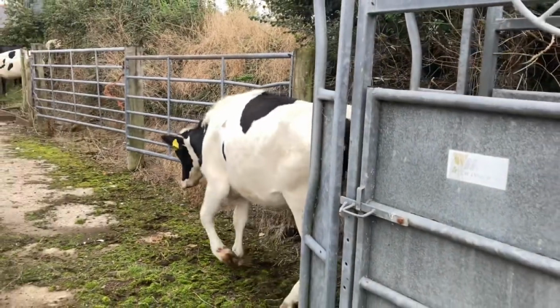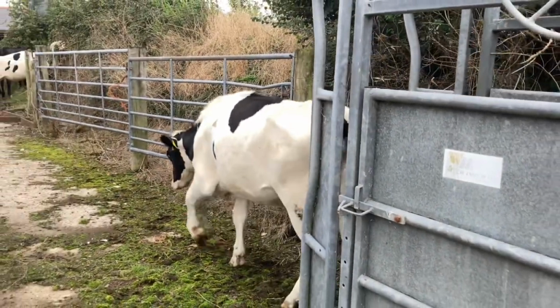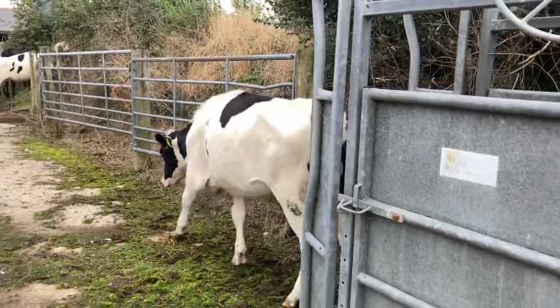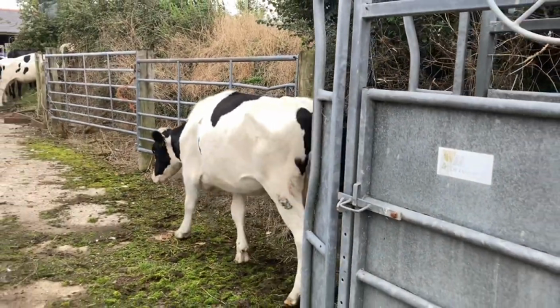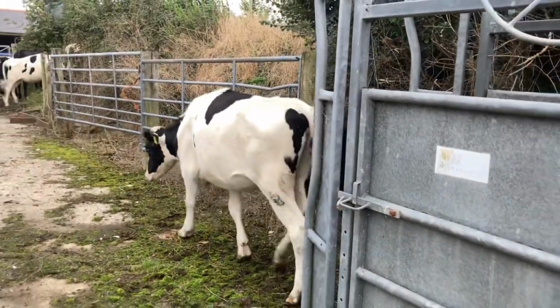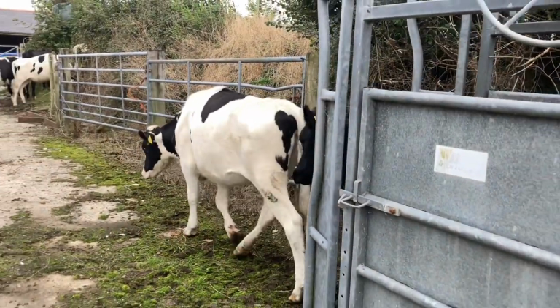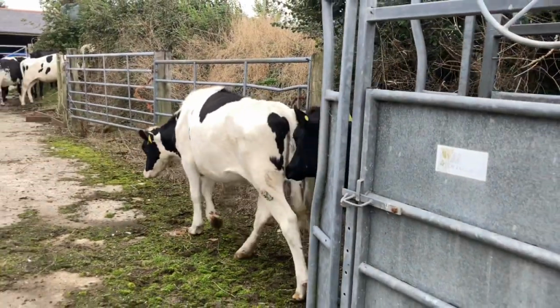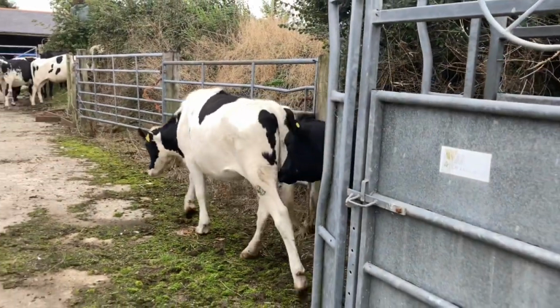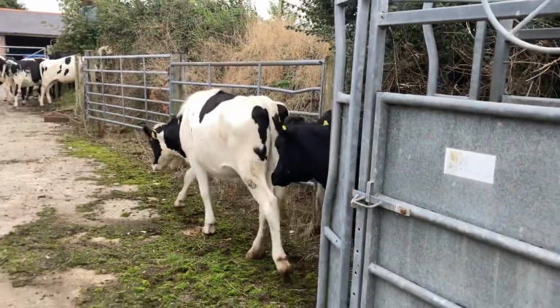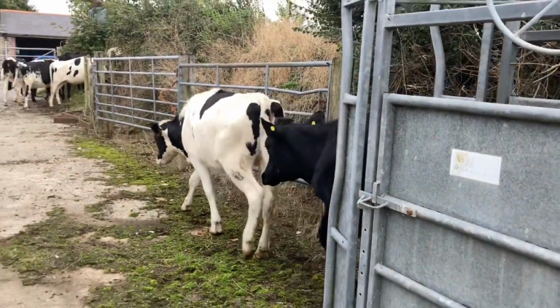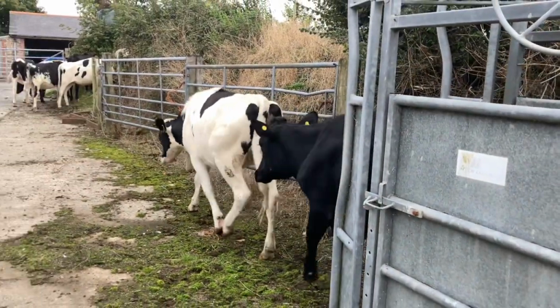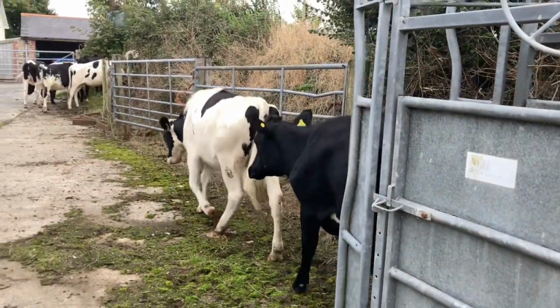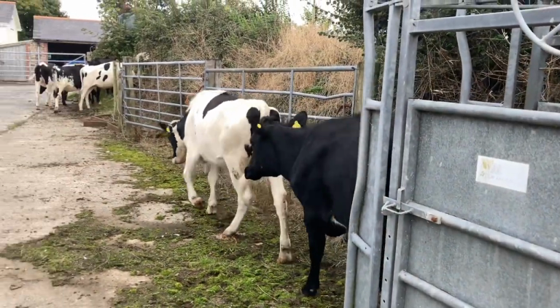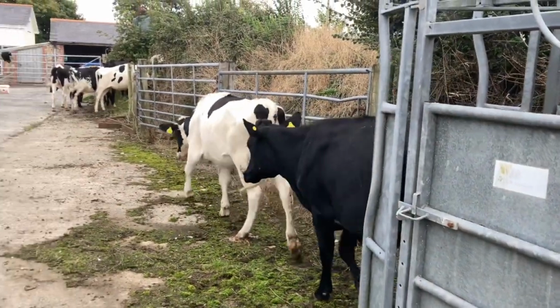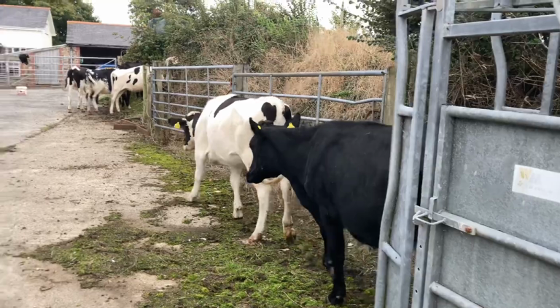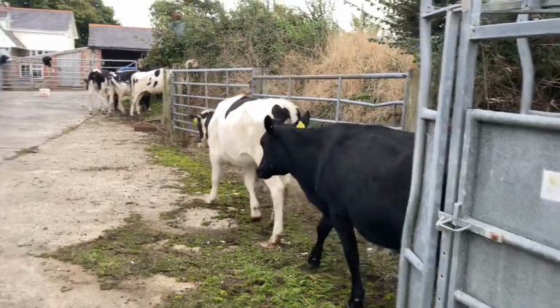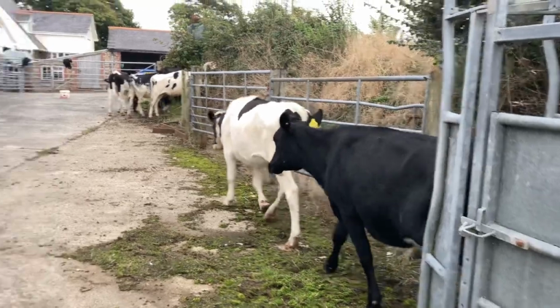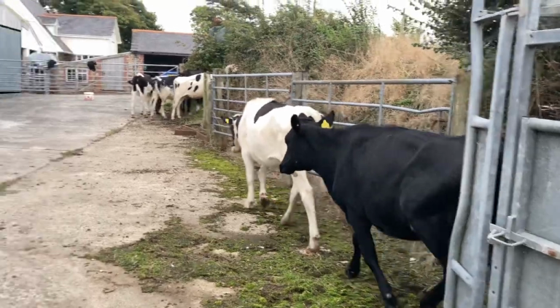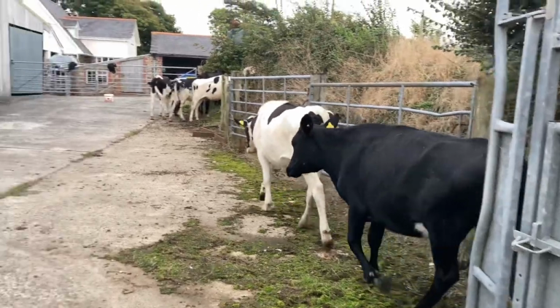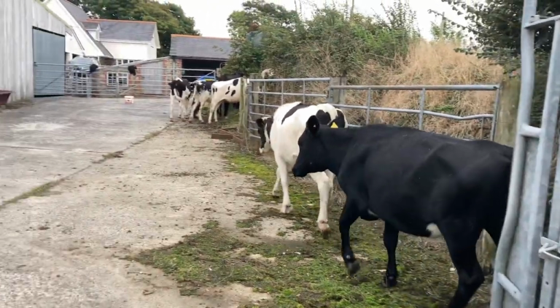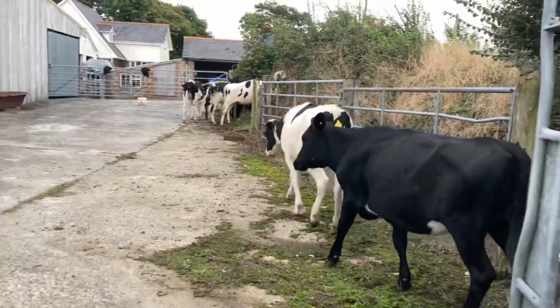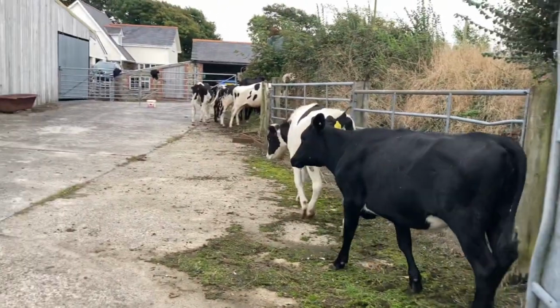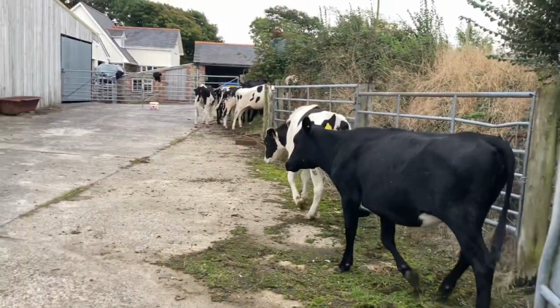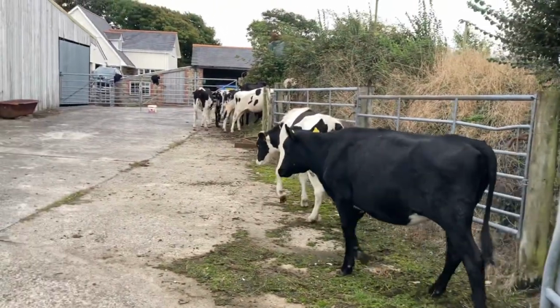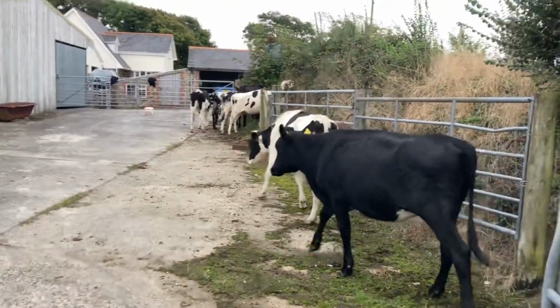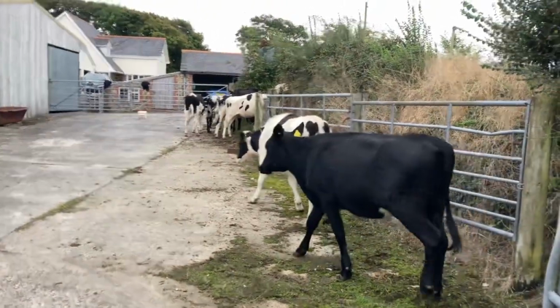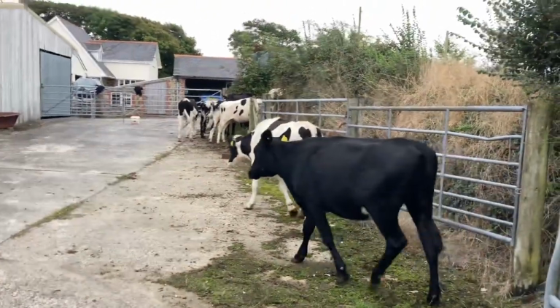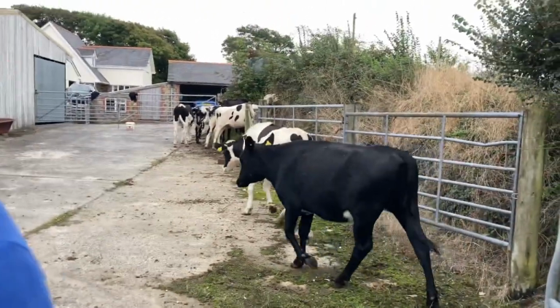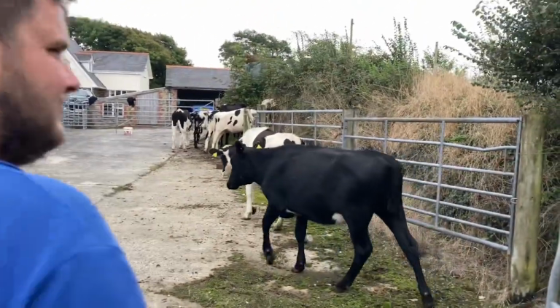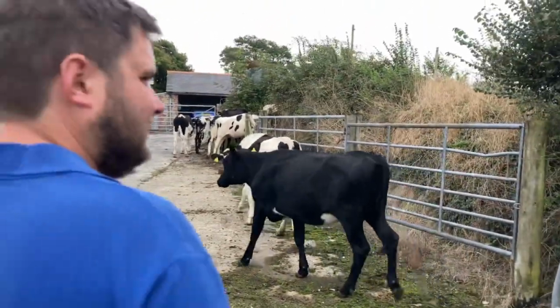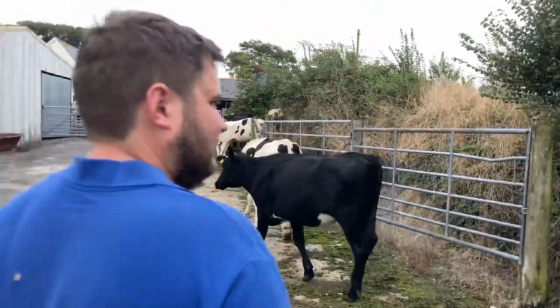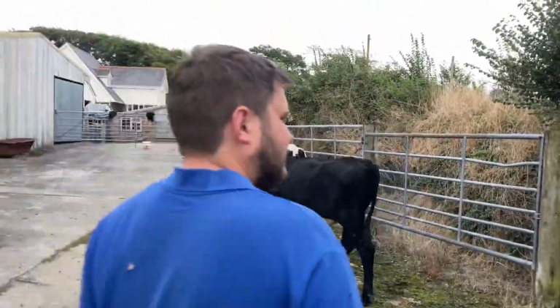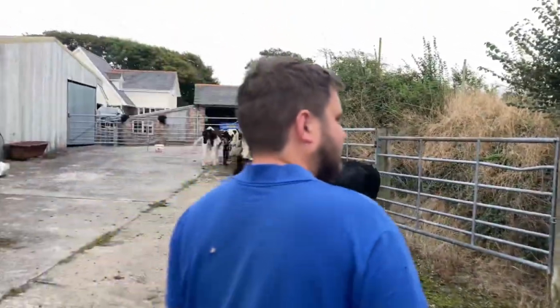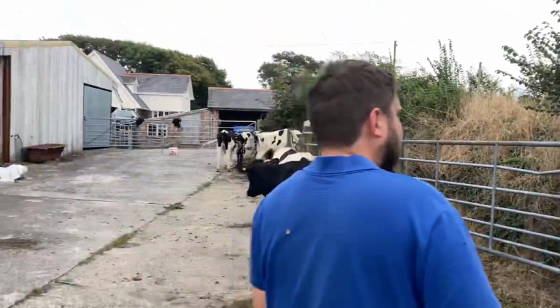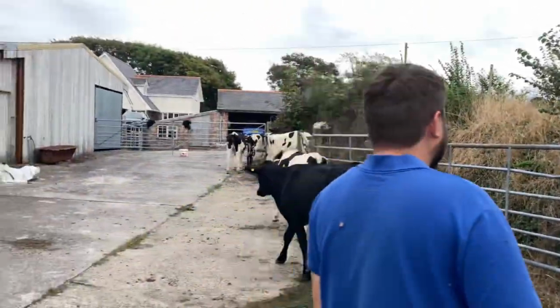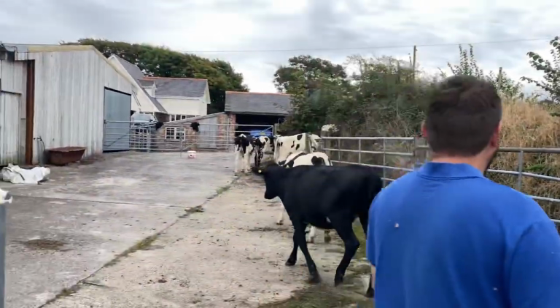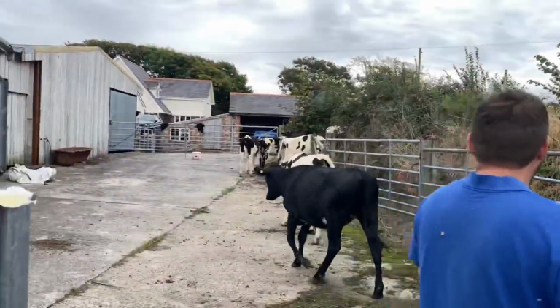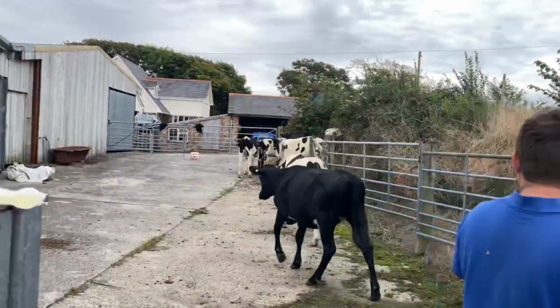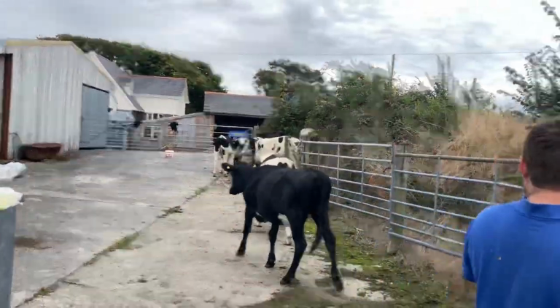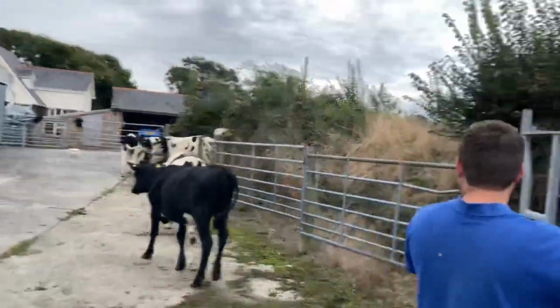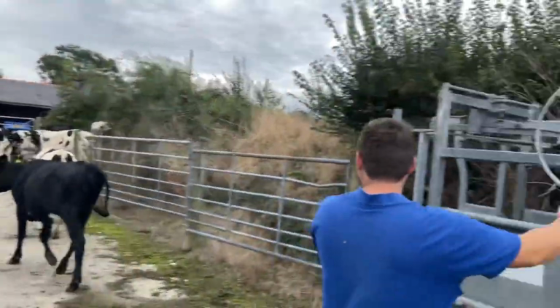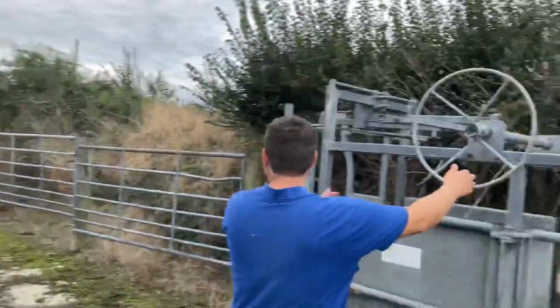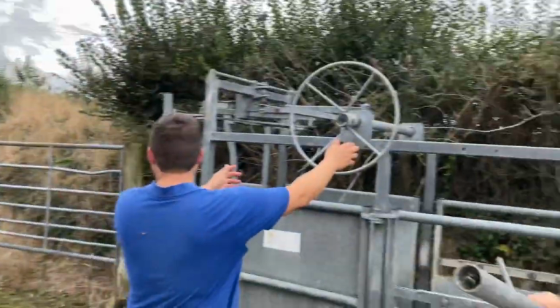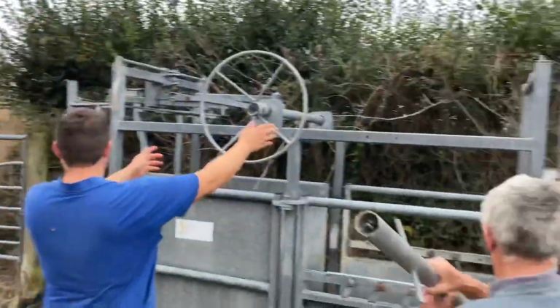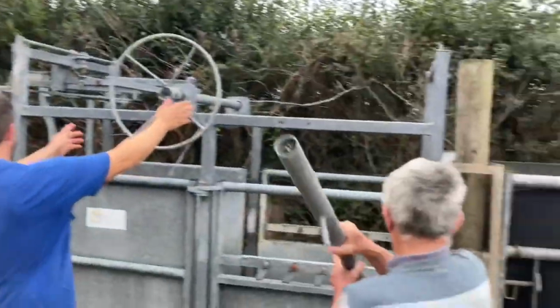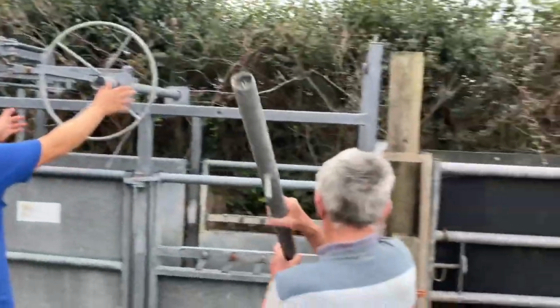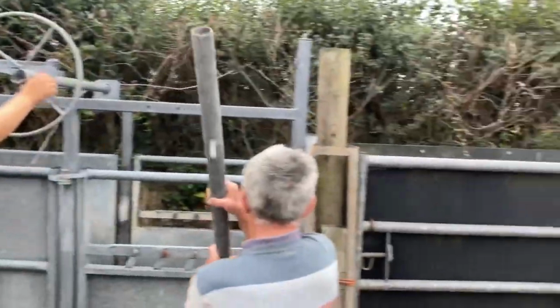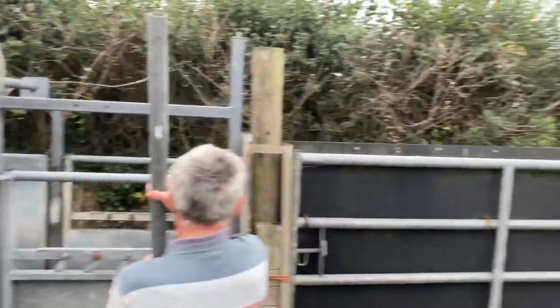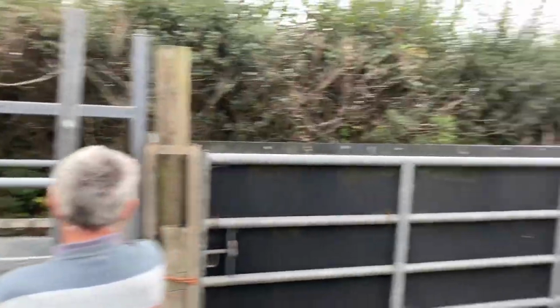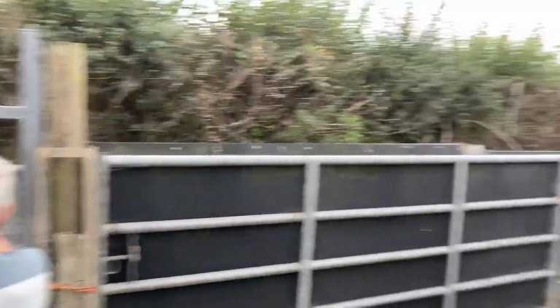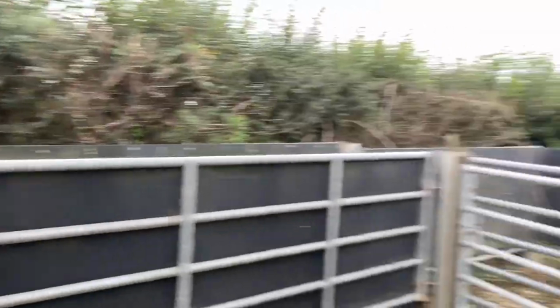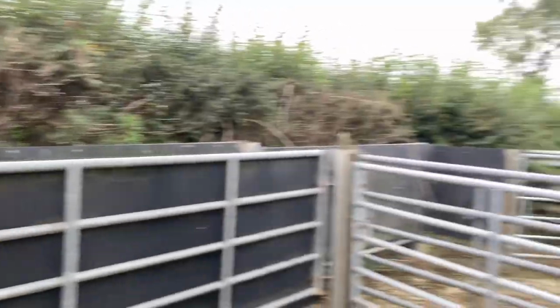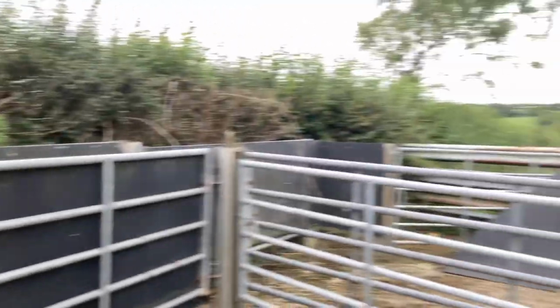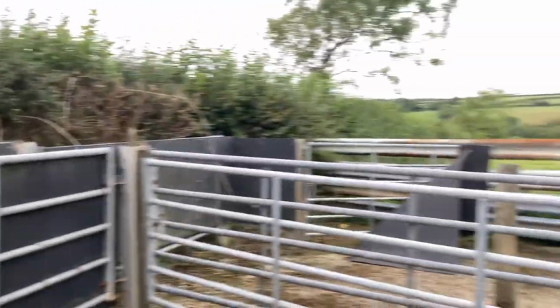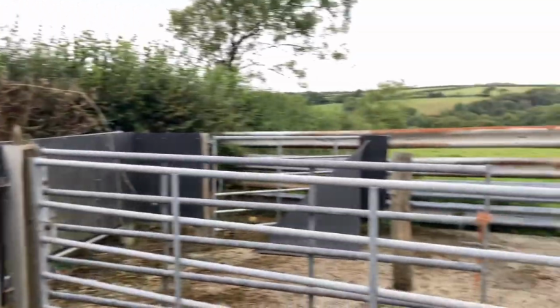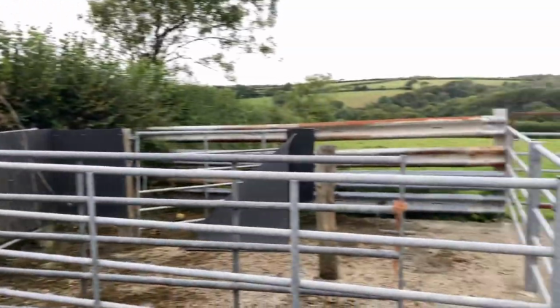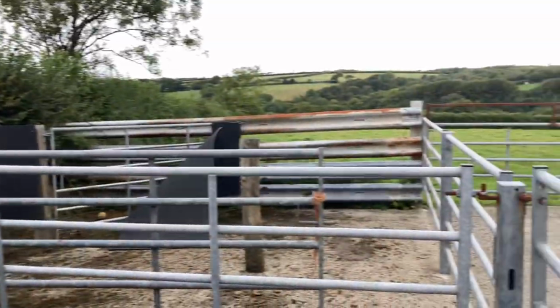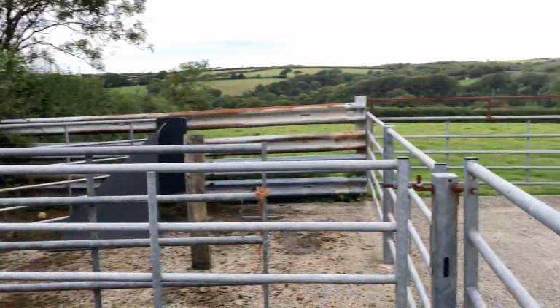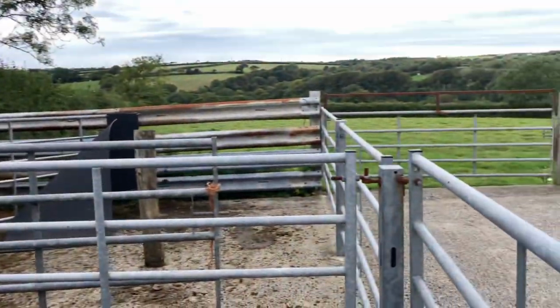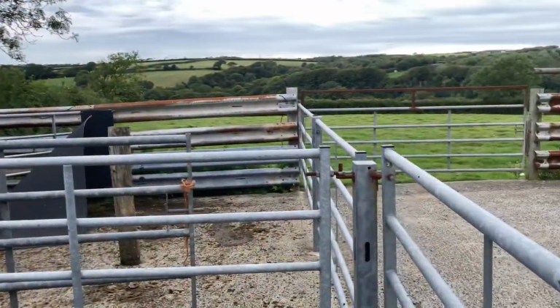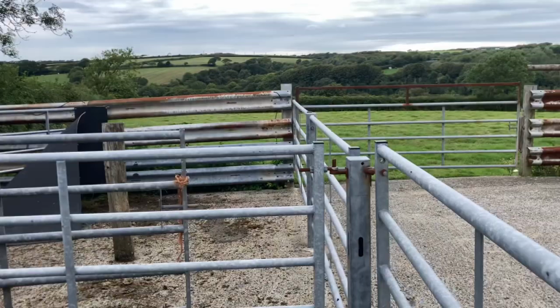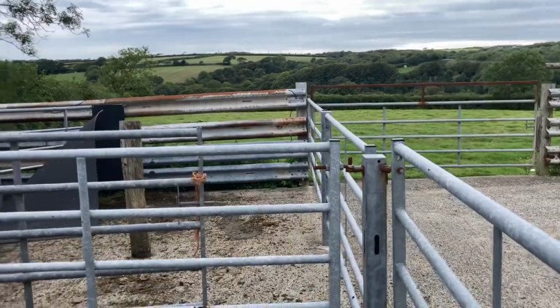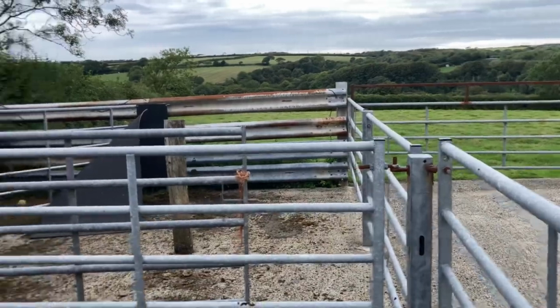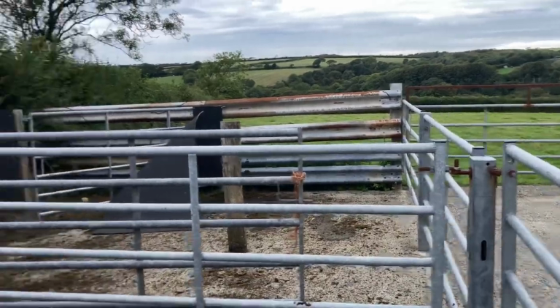We're going to now load these into the box on the back of the tractor and then bring them to some other fields with other cows in.